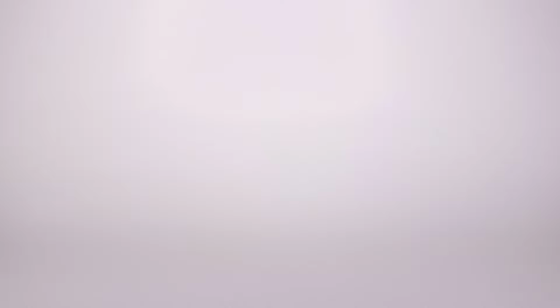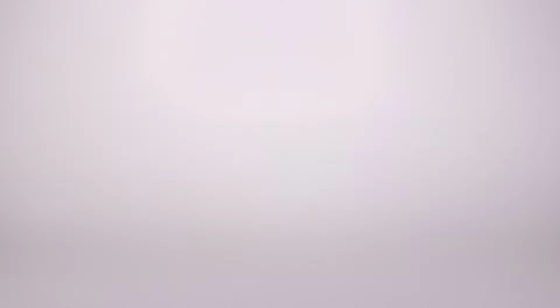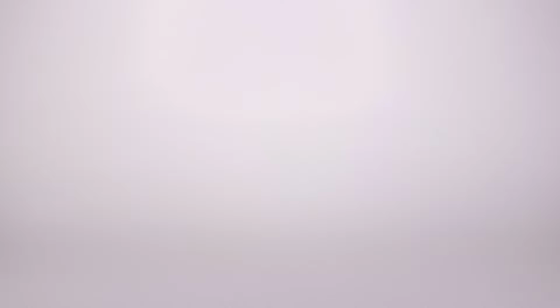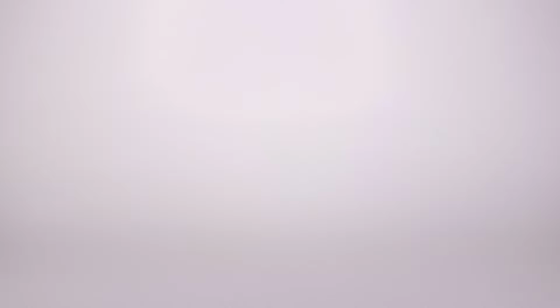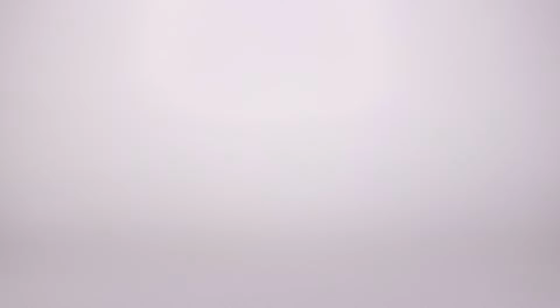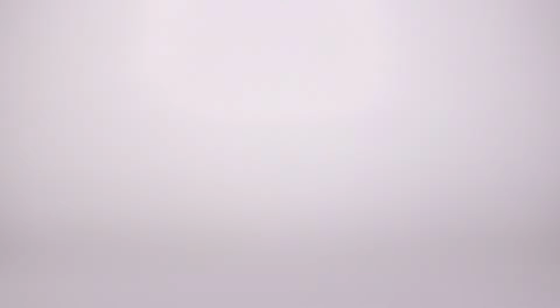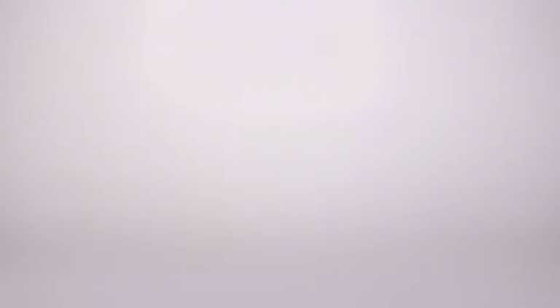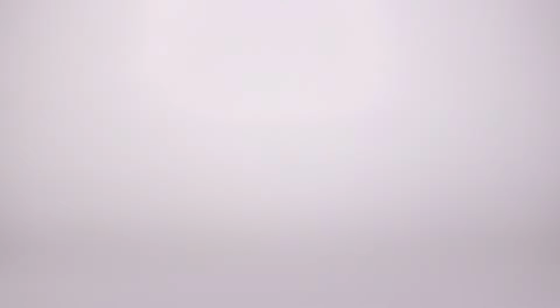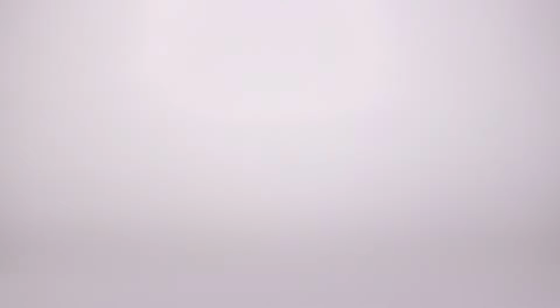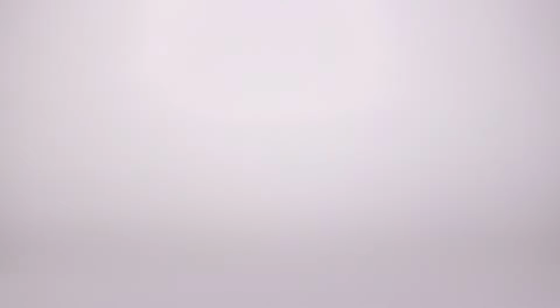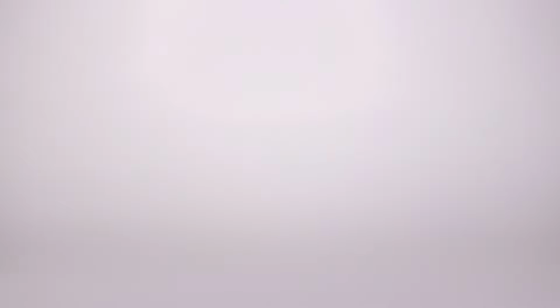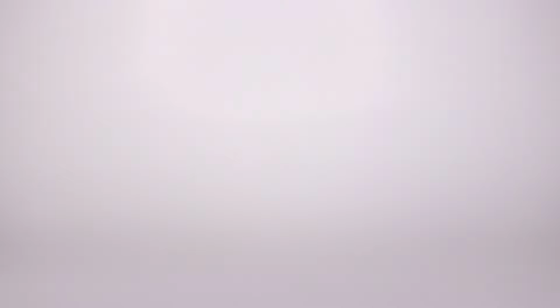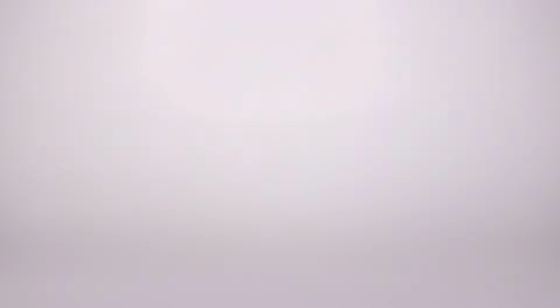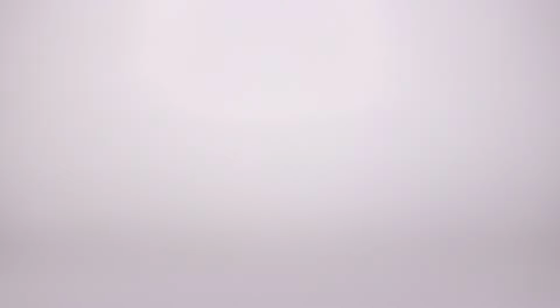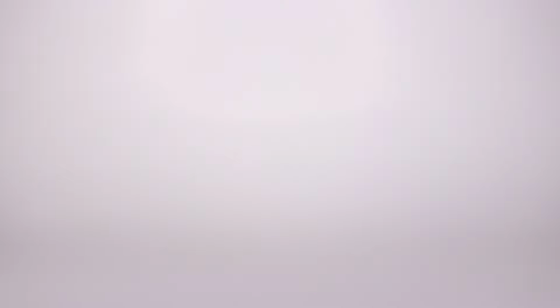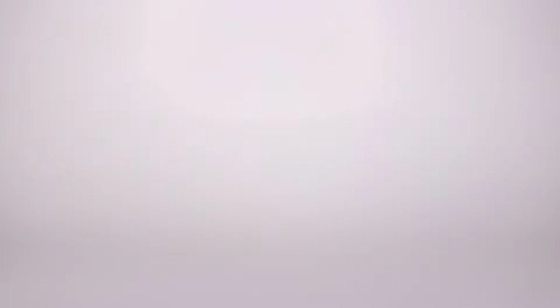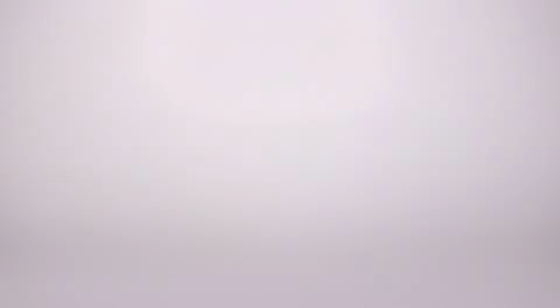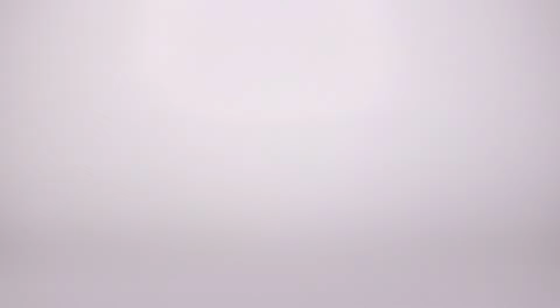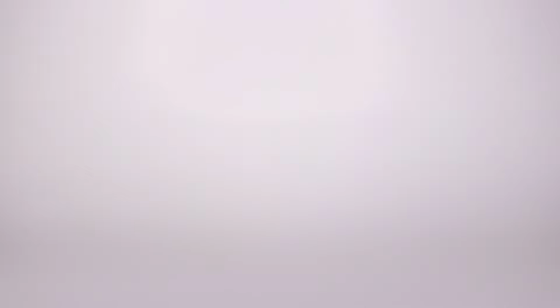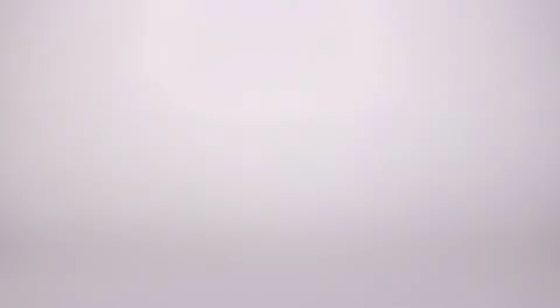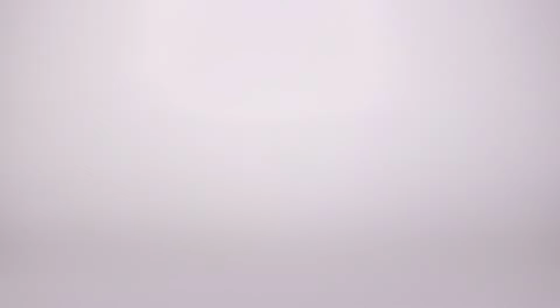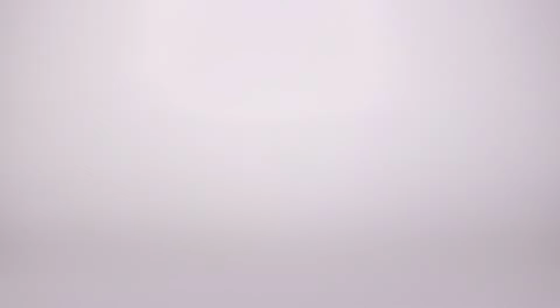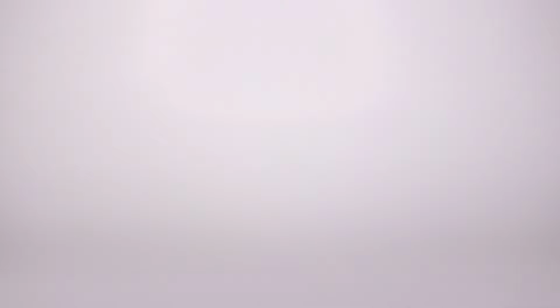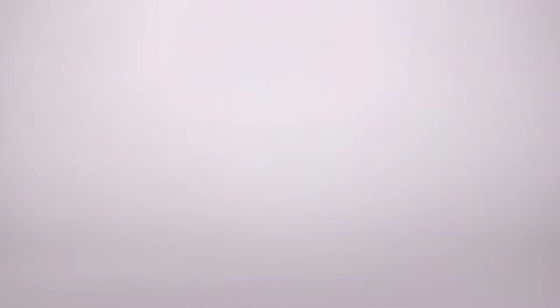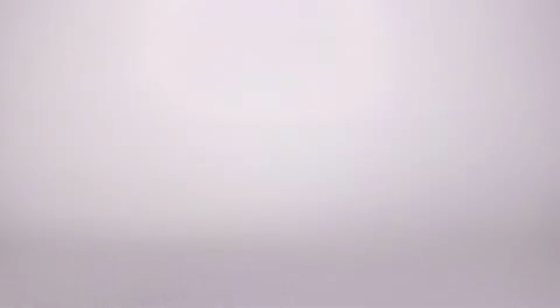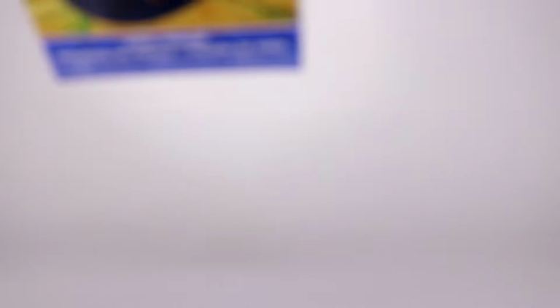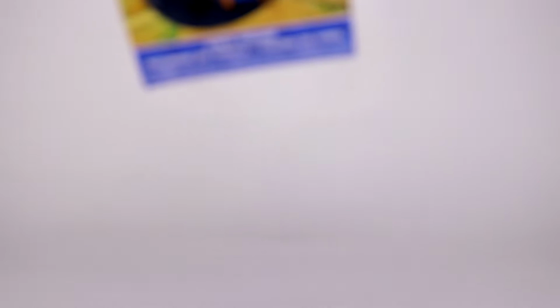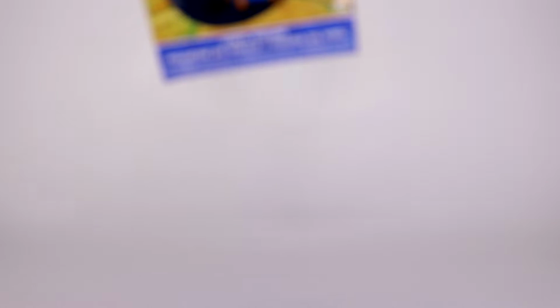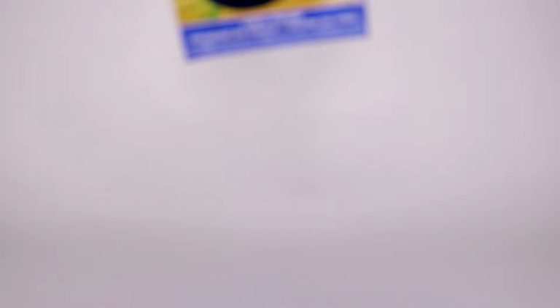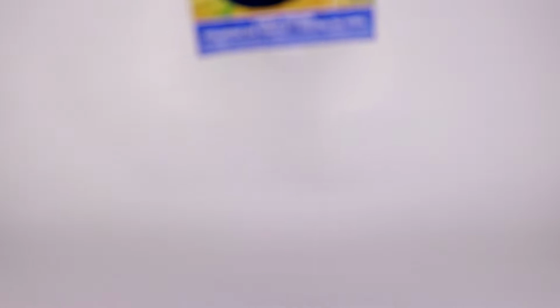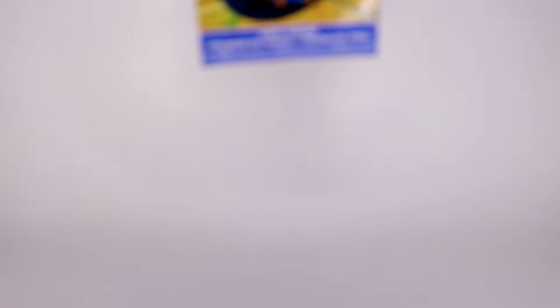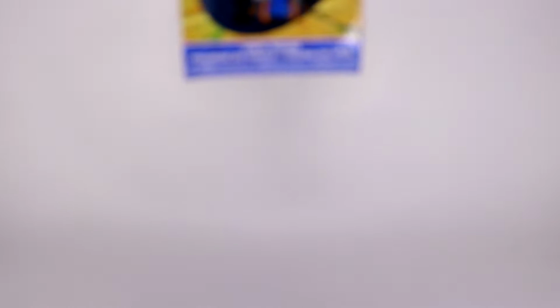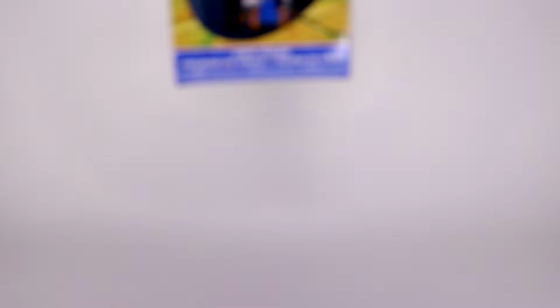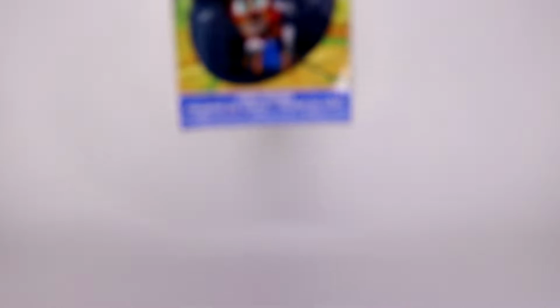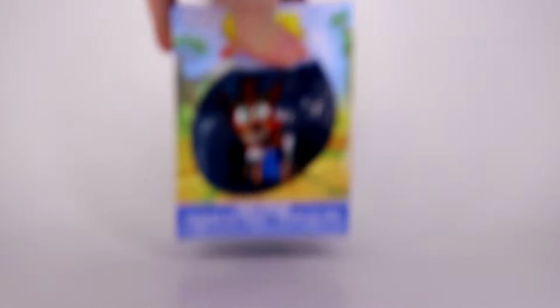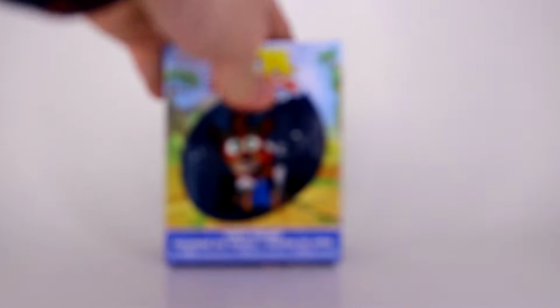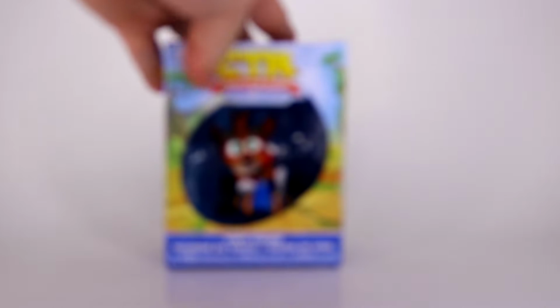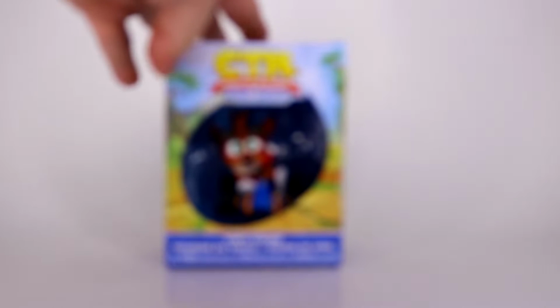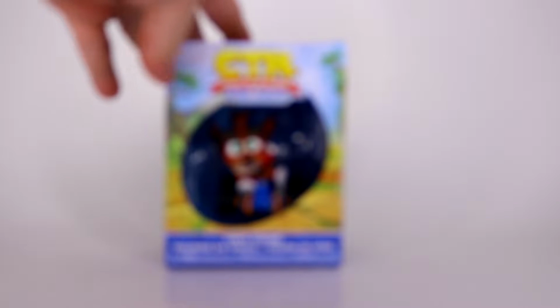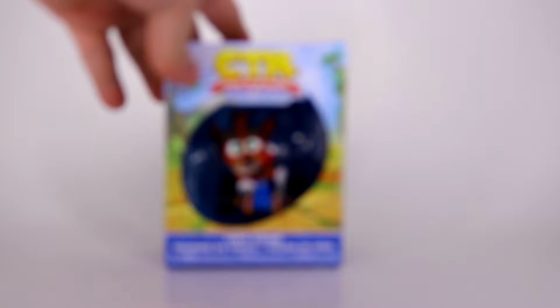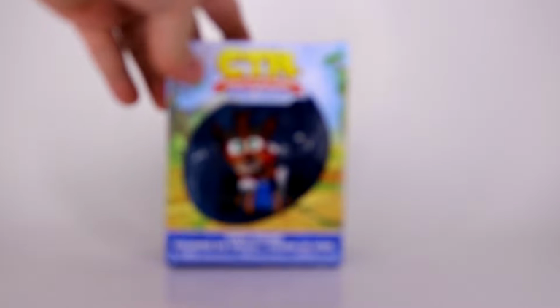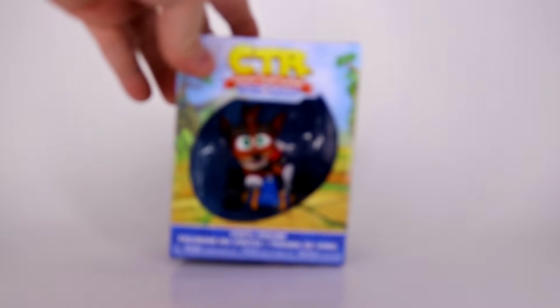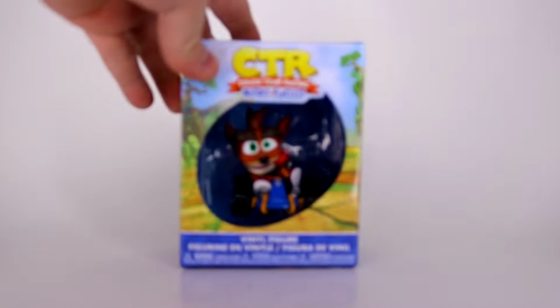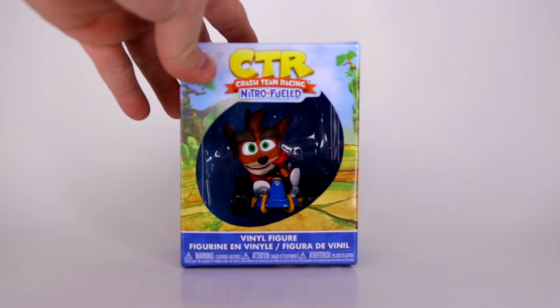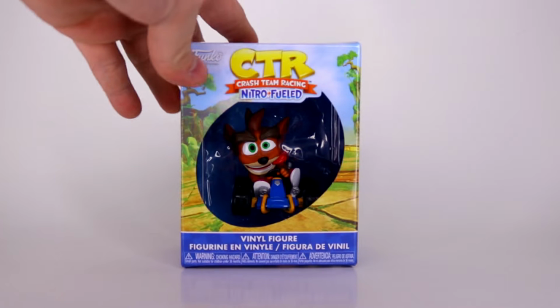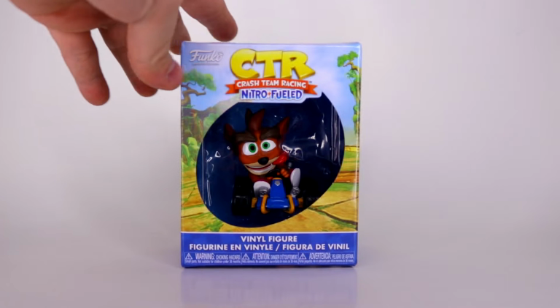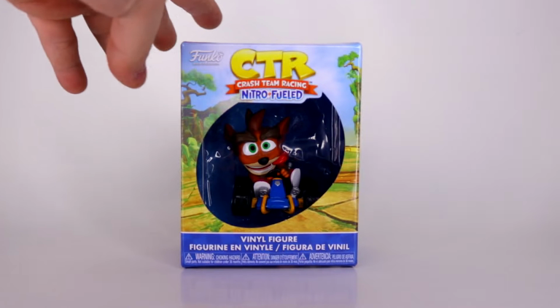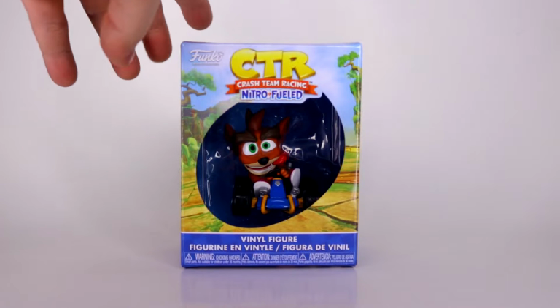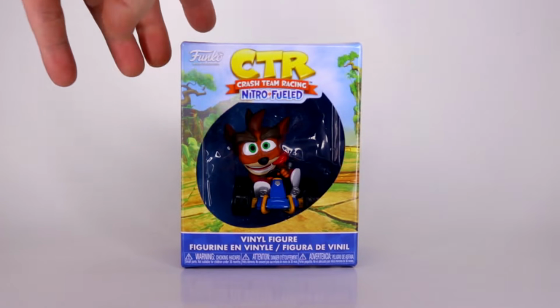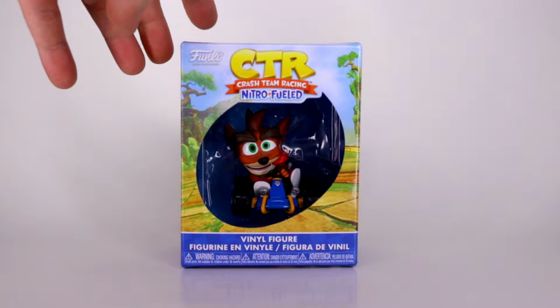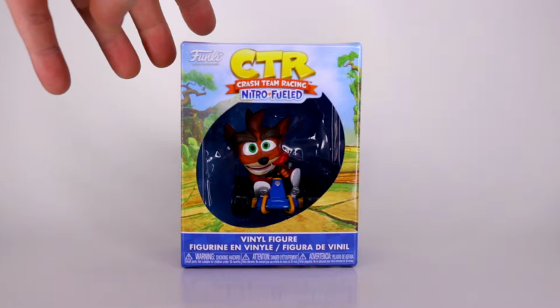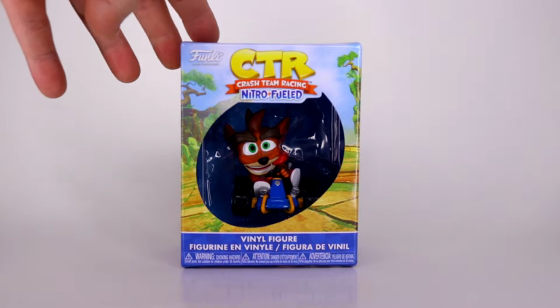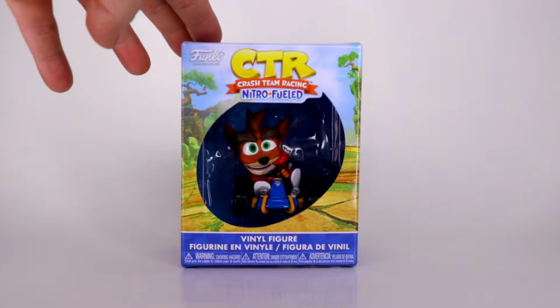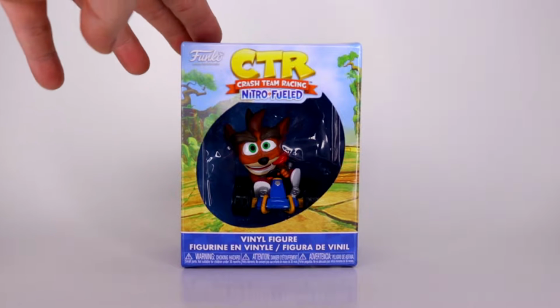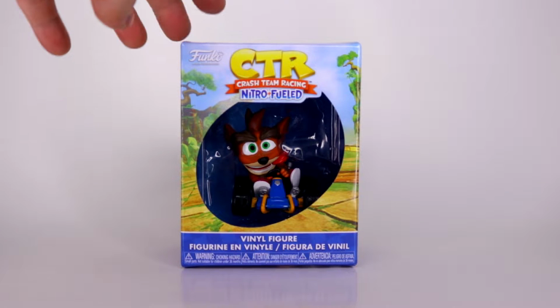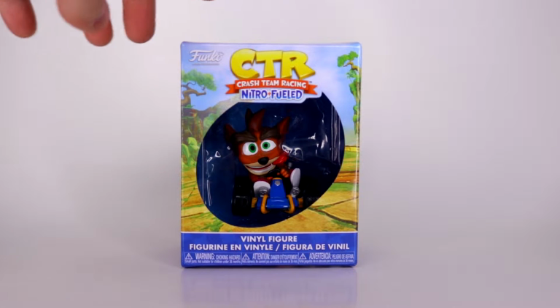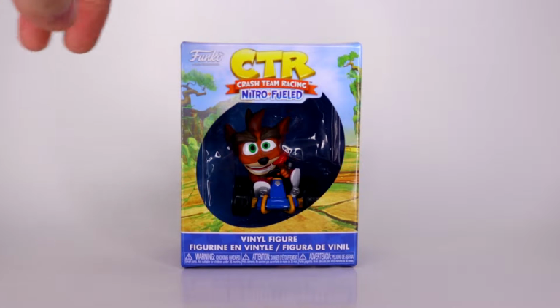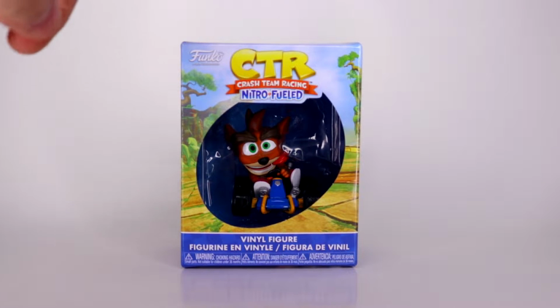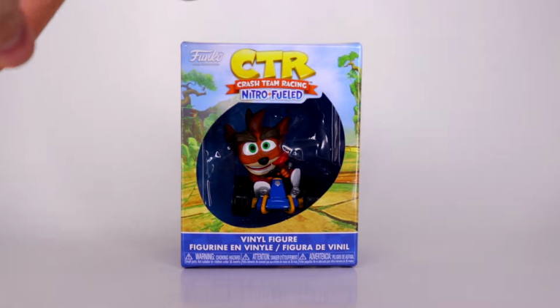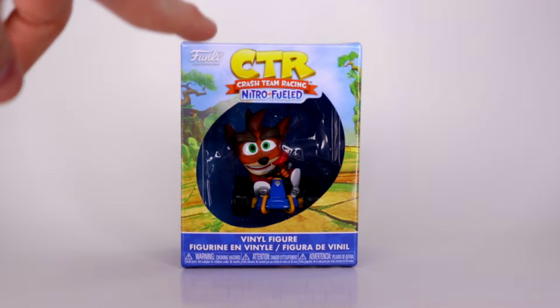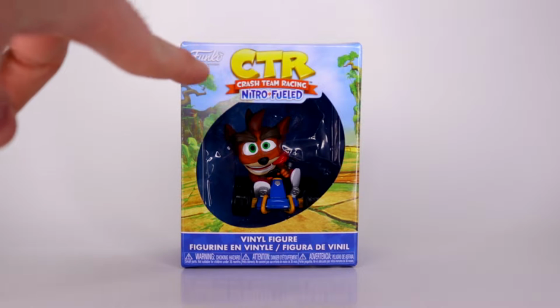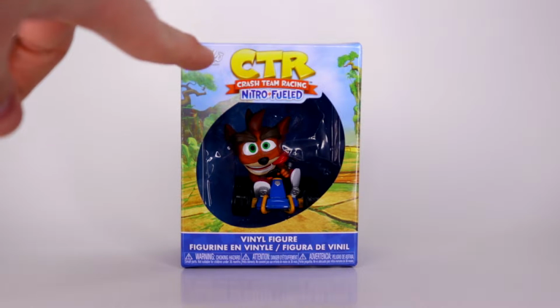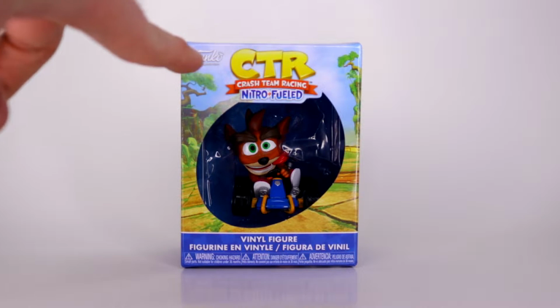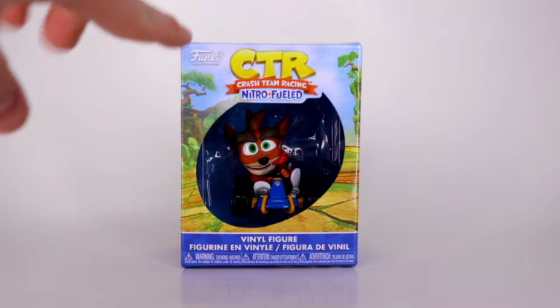Hello, what's up guys? I'm Kyle from KOGR and today we're going to be taking a look at the Crash Team Racing Nitro Fueled Vinyl Figures from Funko.